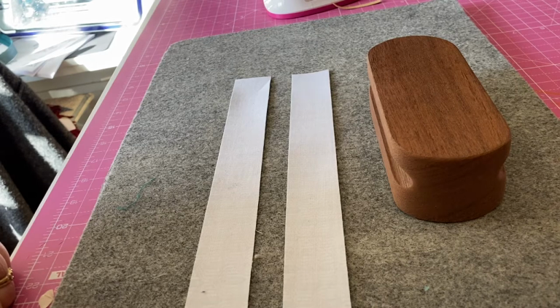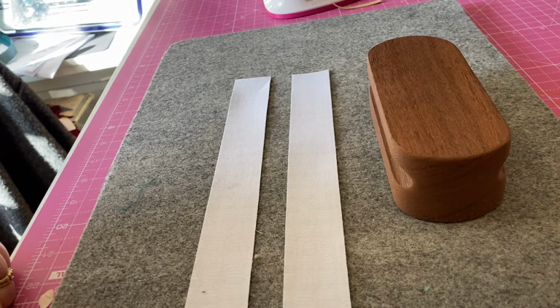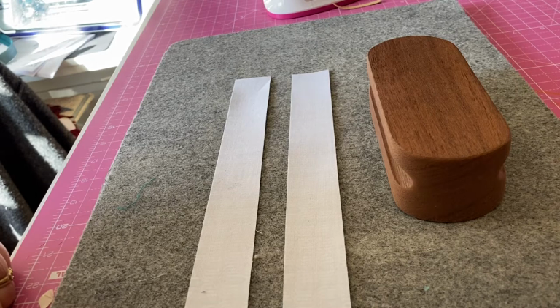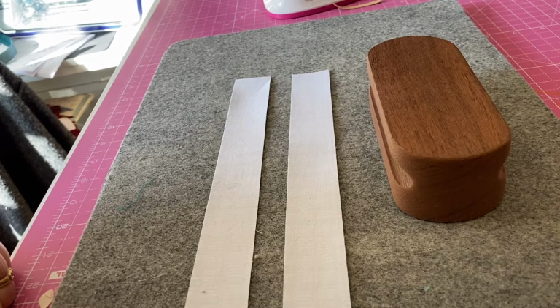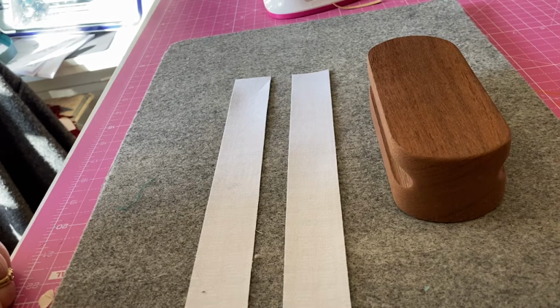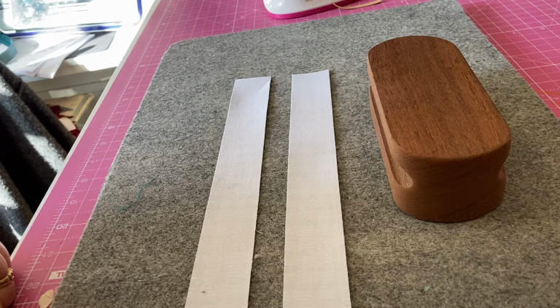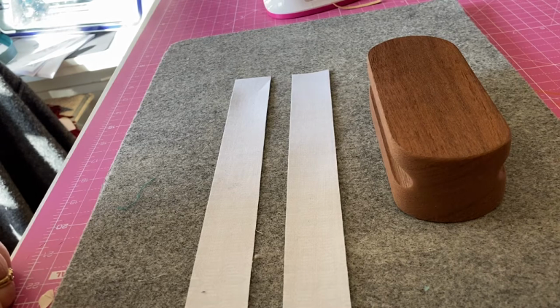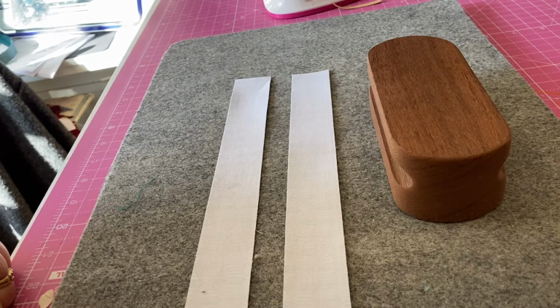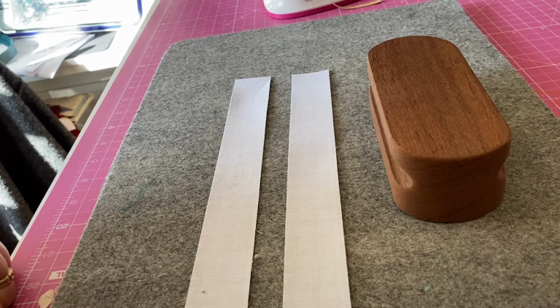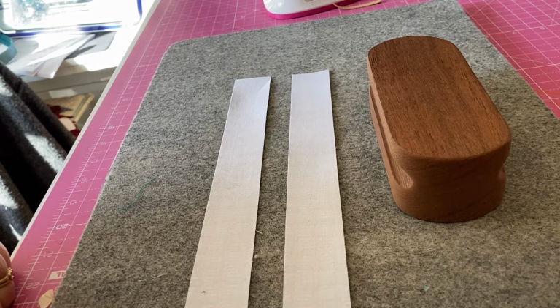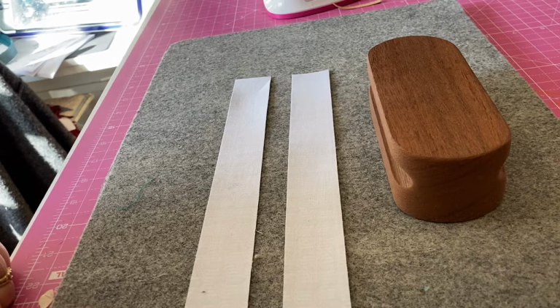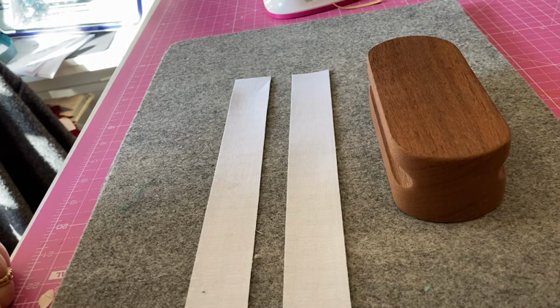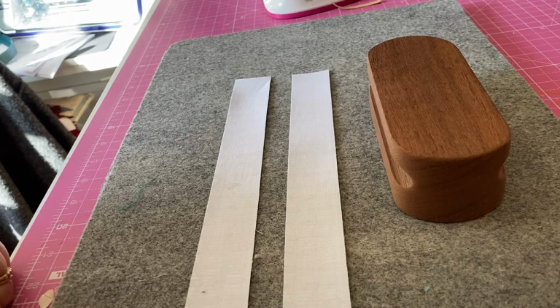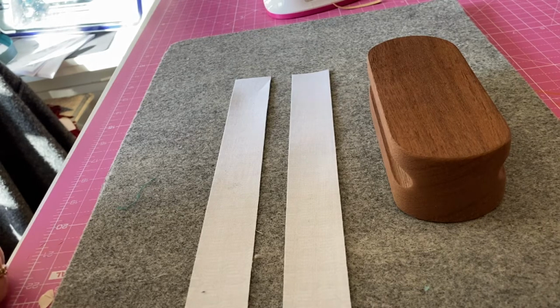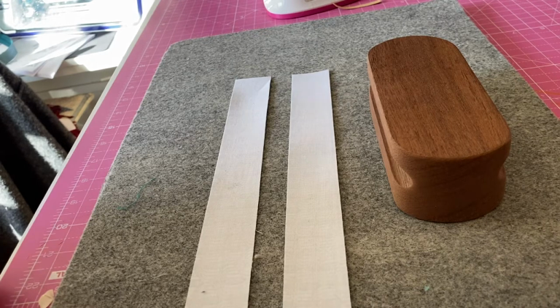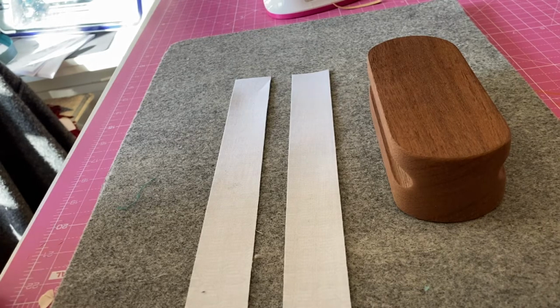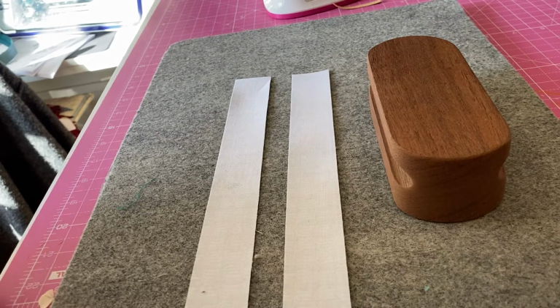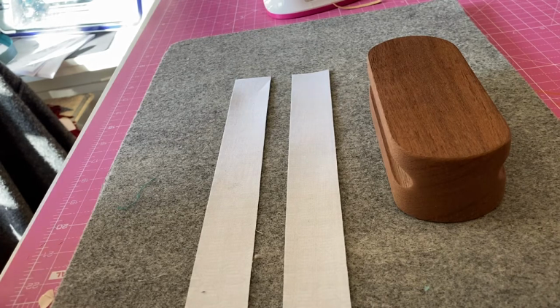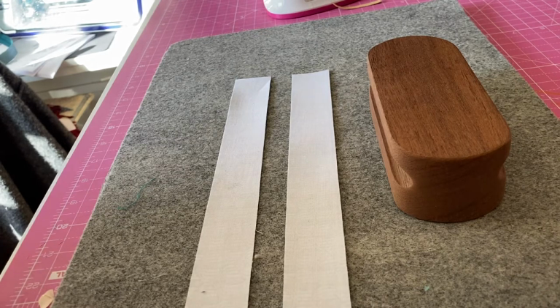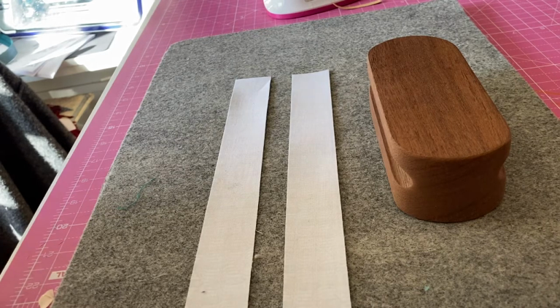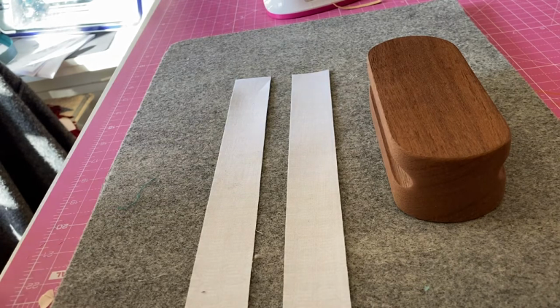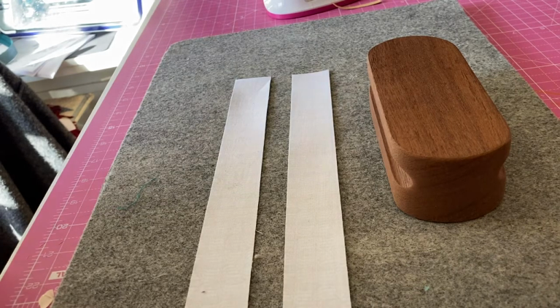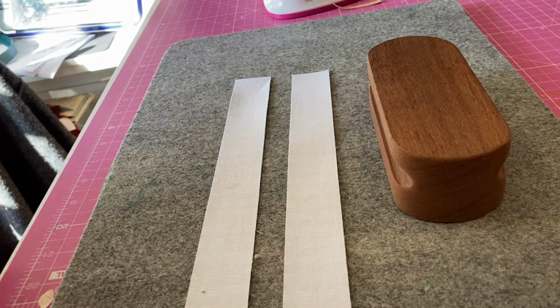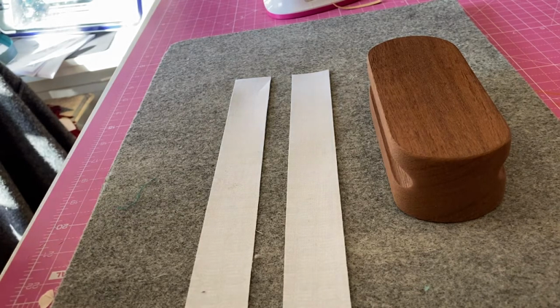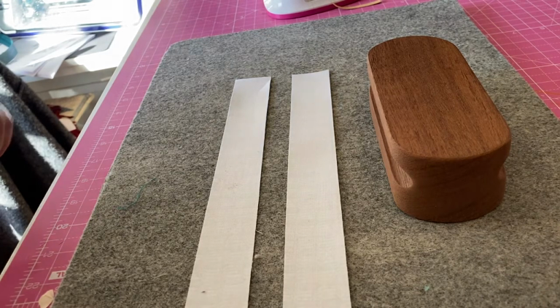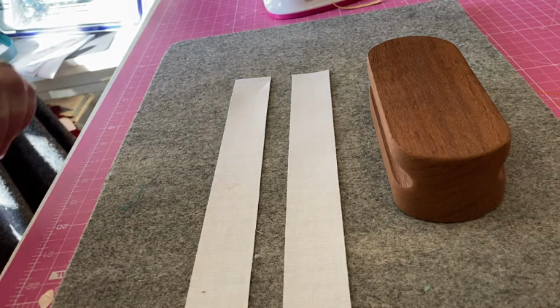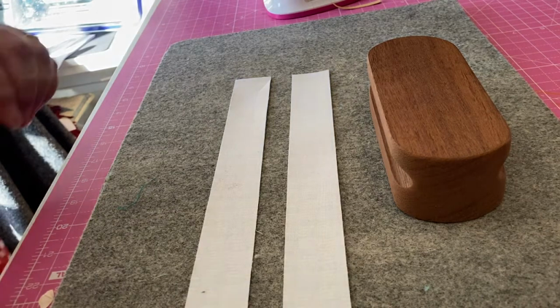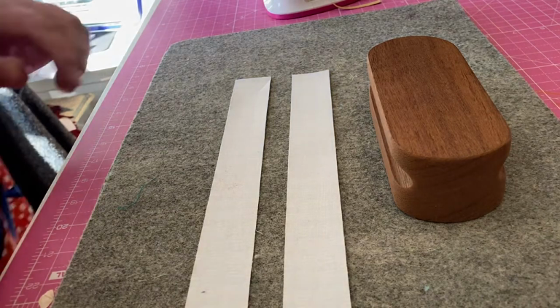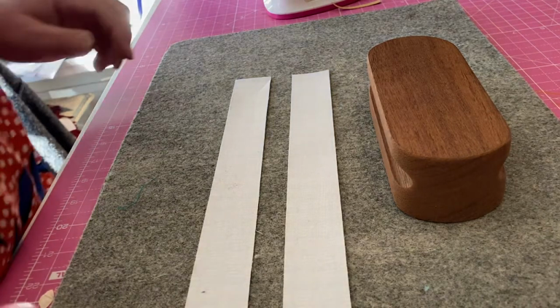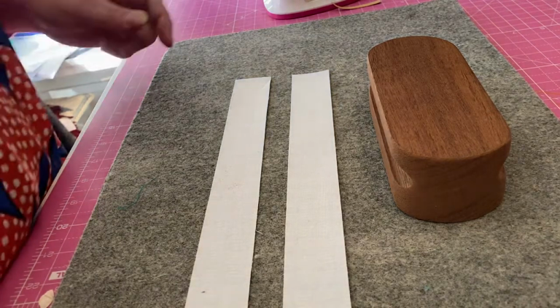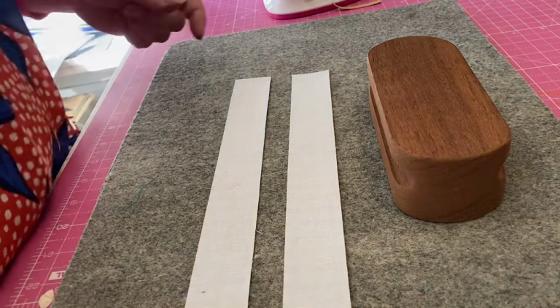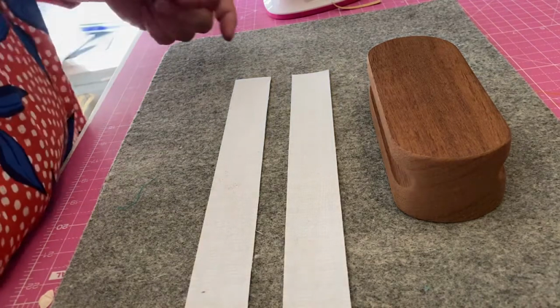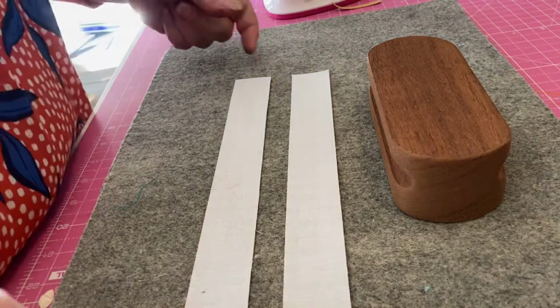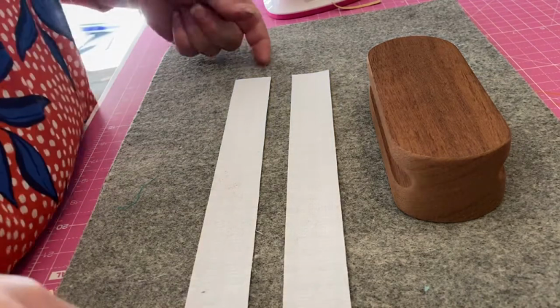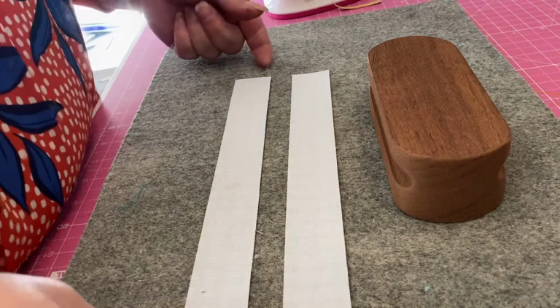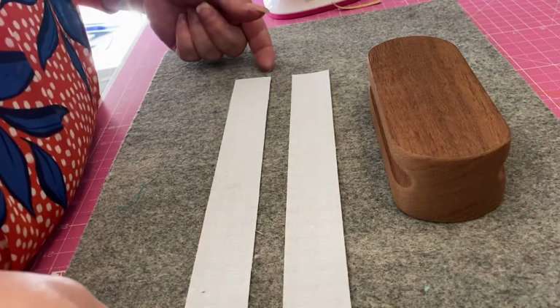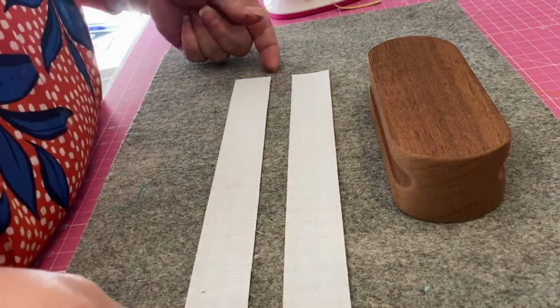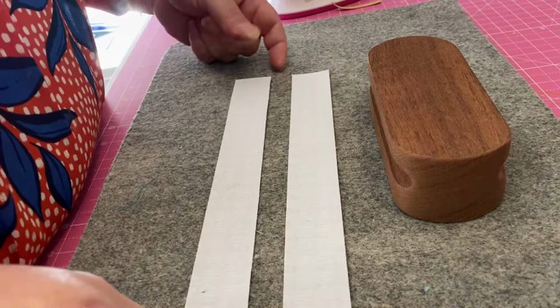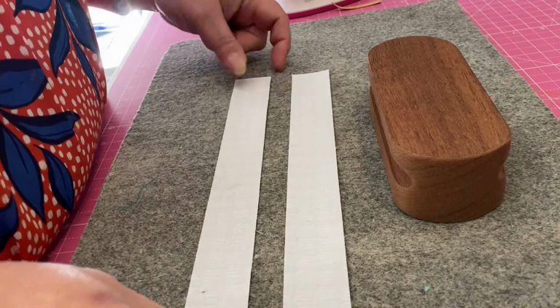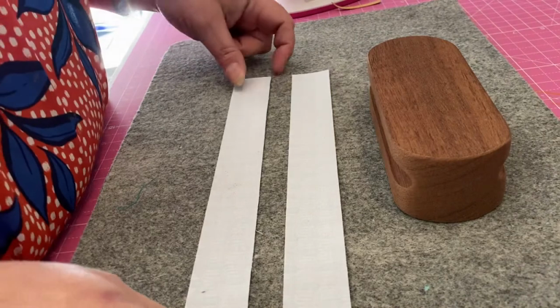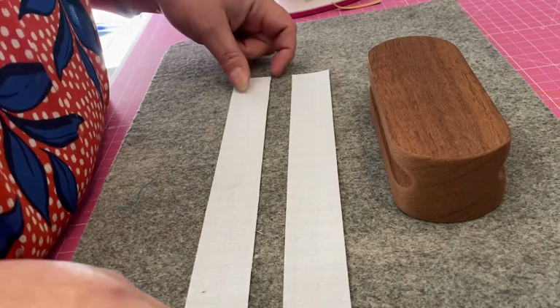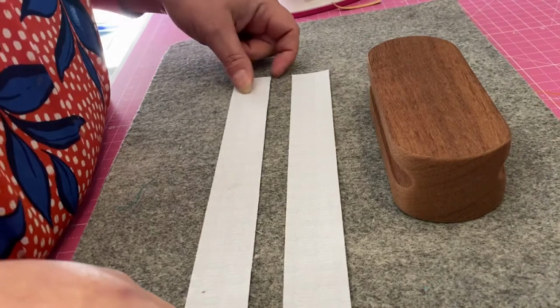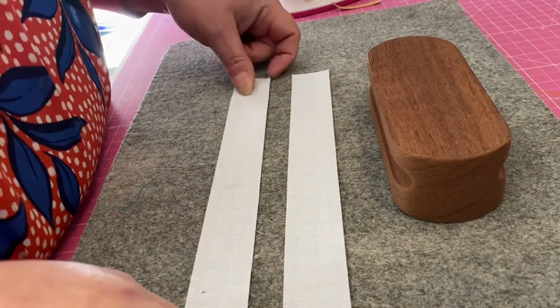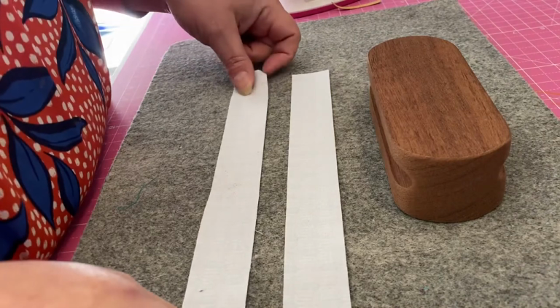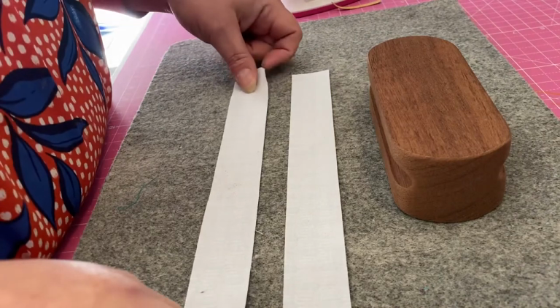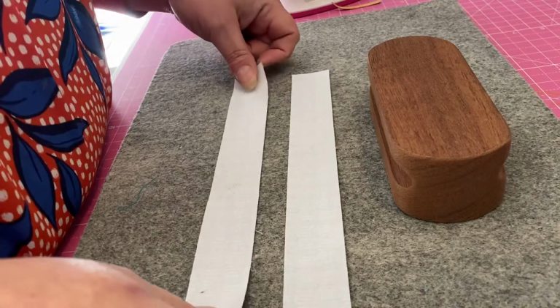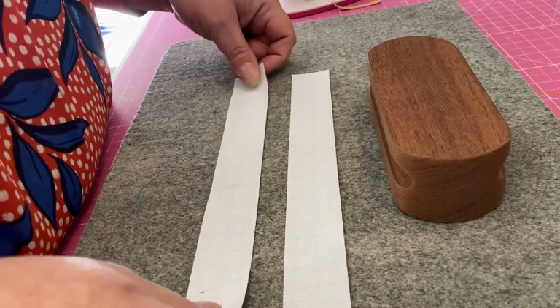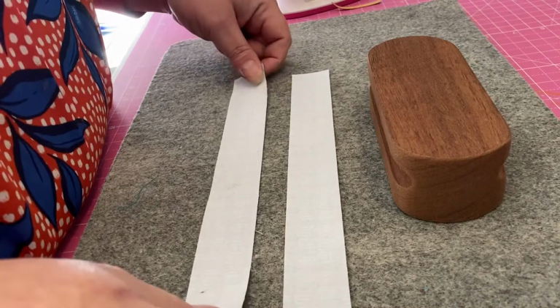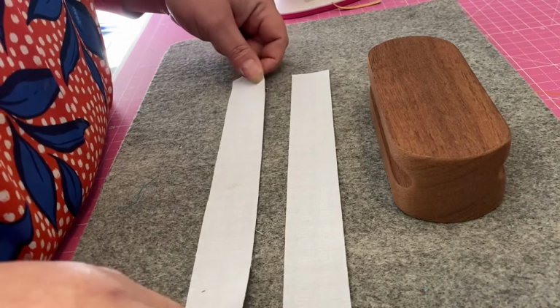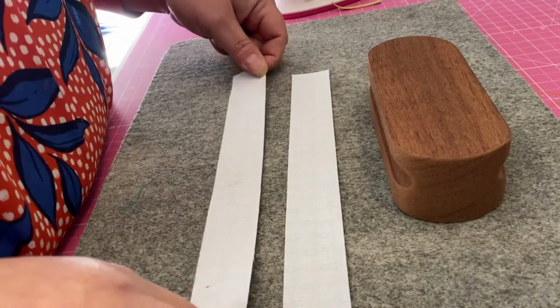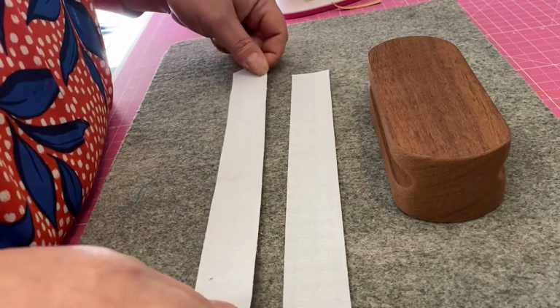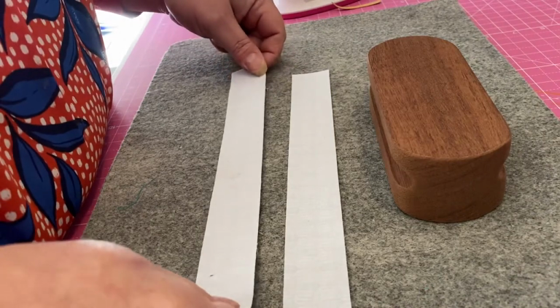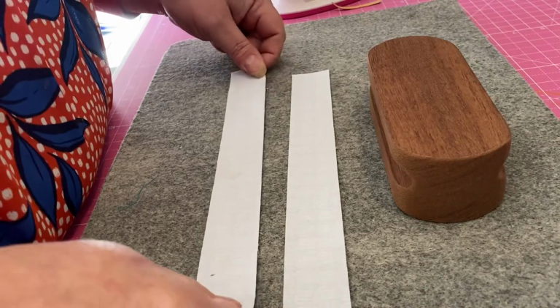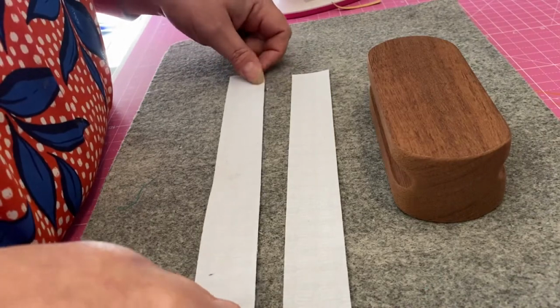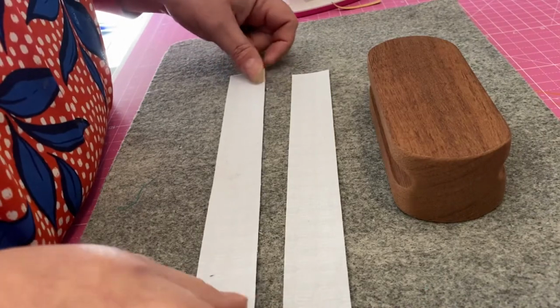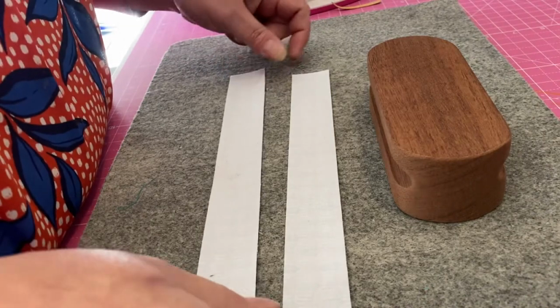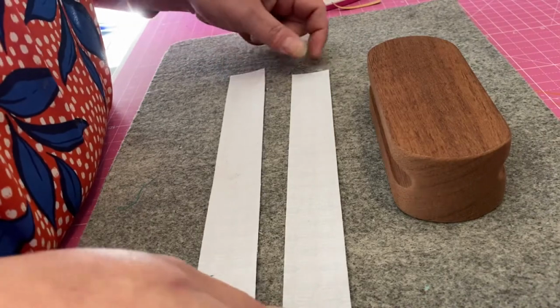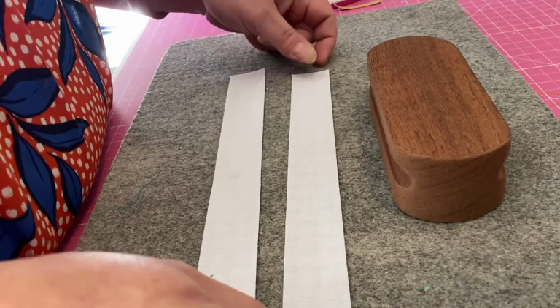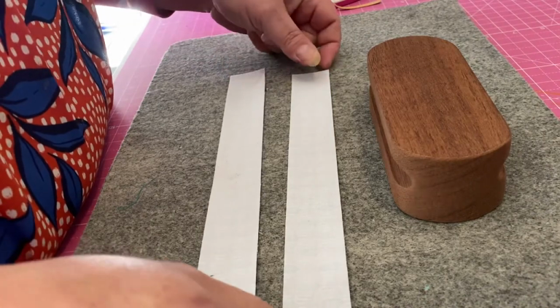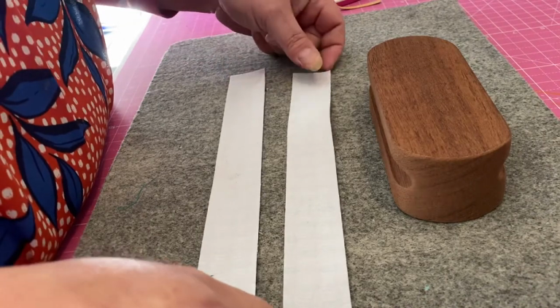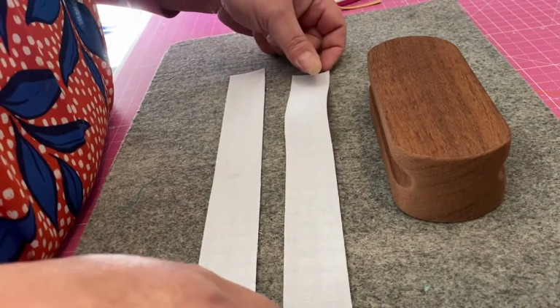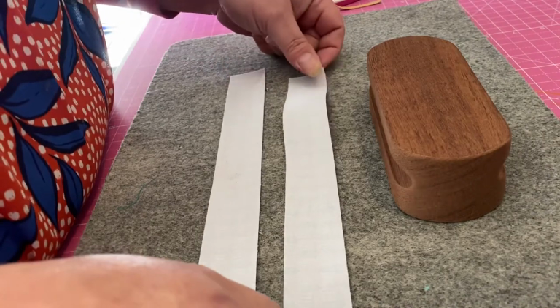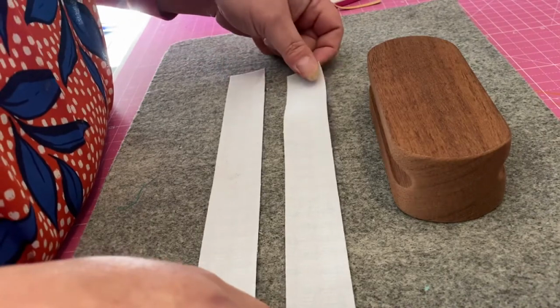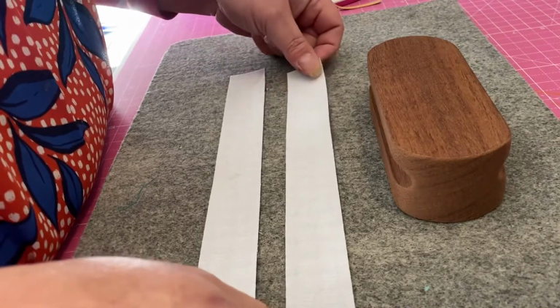I wanted to do a short video to show you the benefits of using a tailor's clapper when pressing.